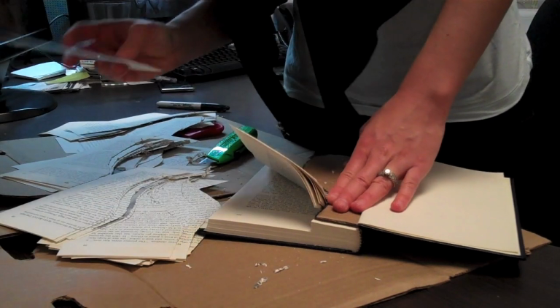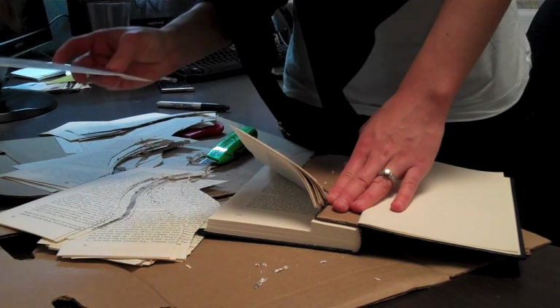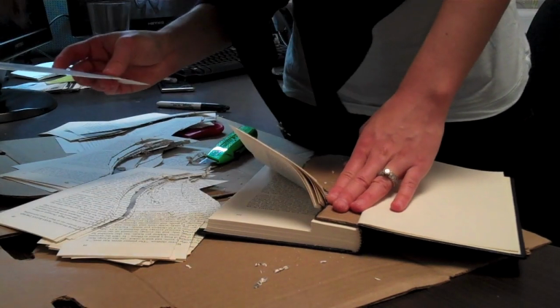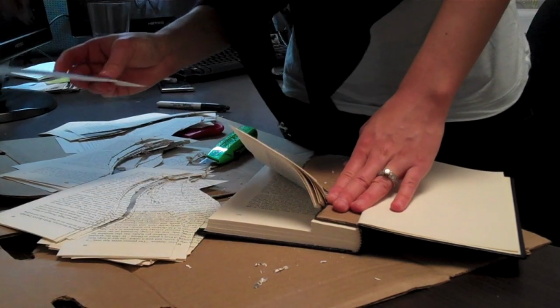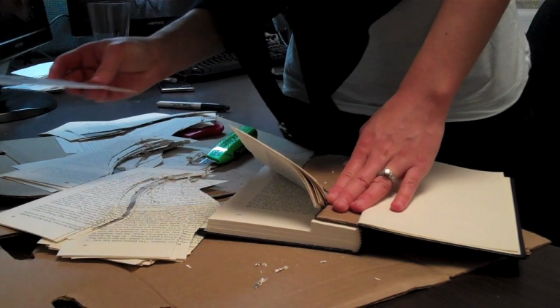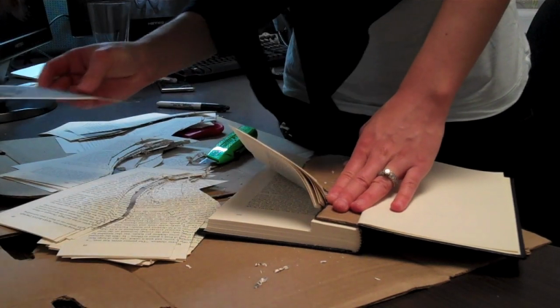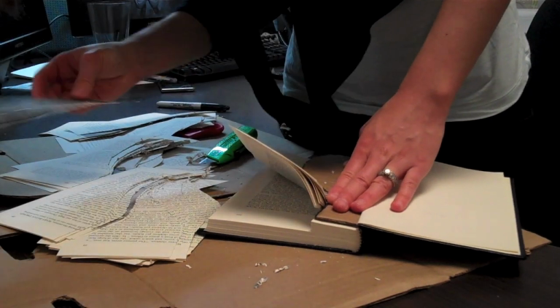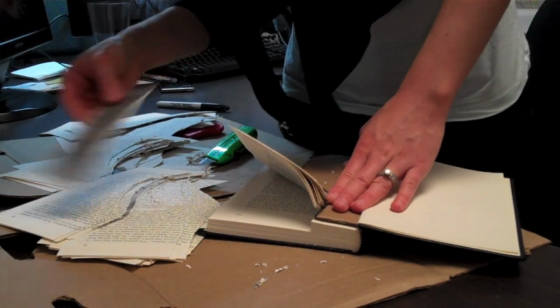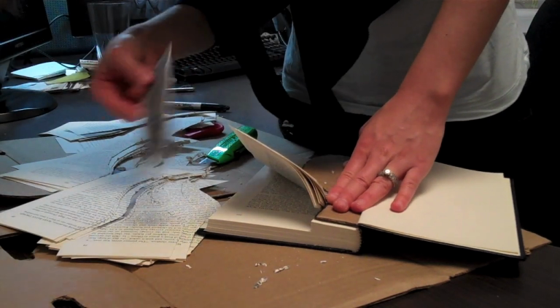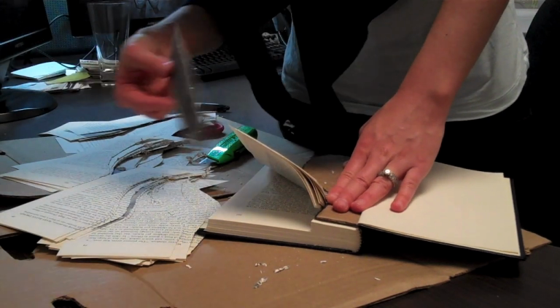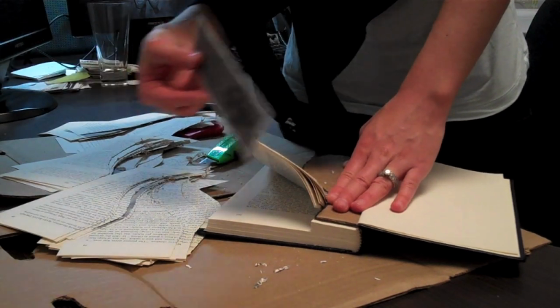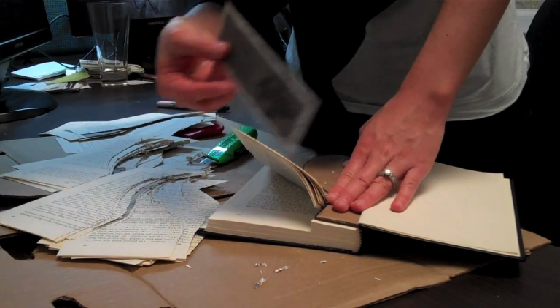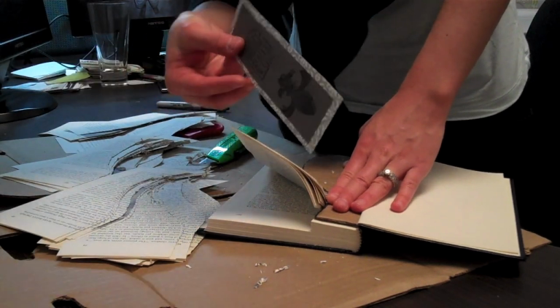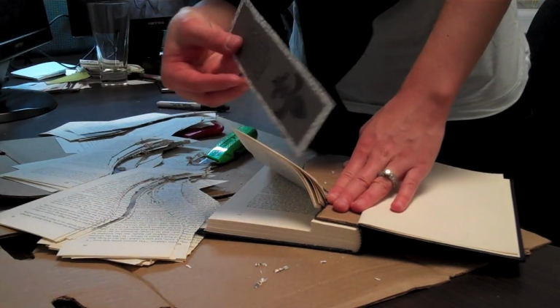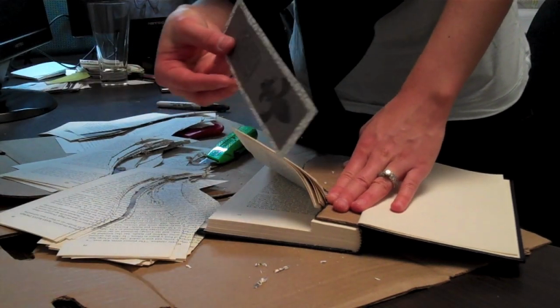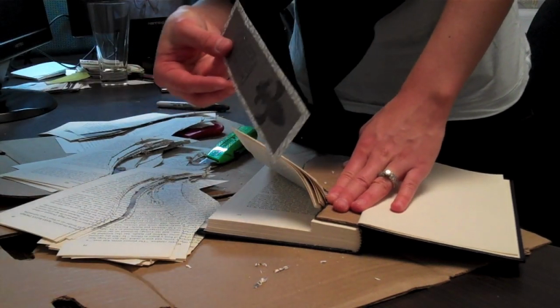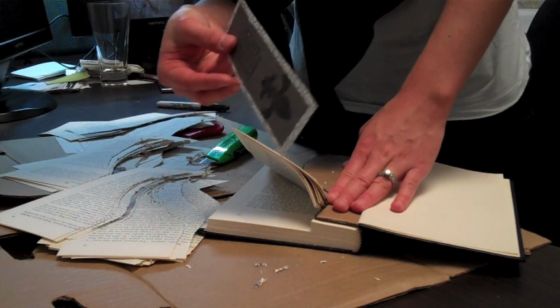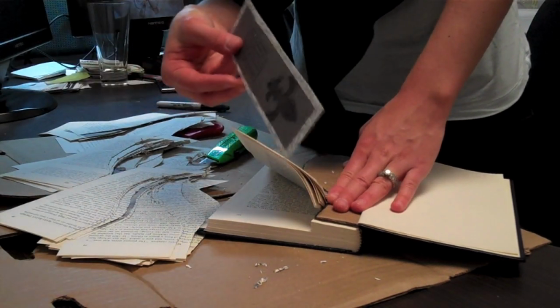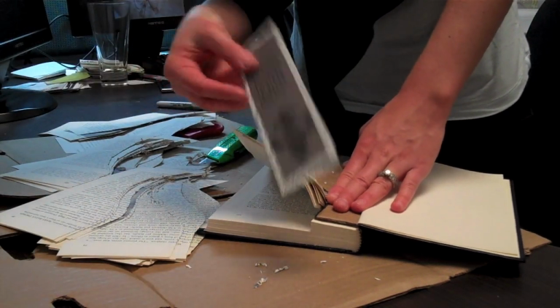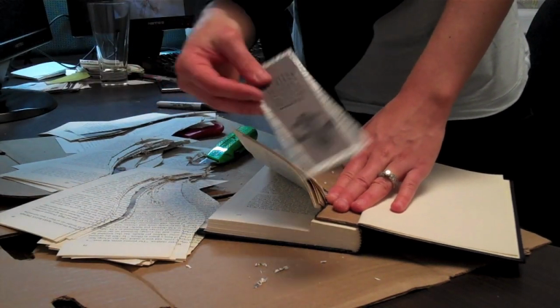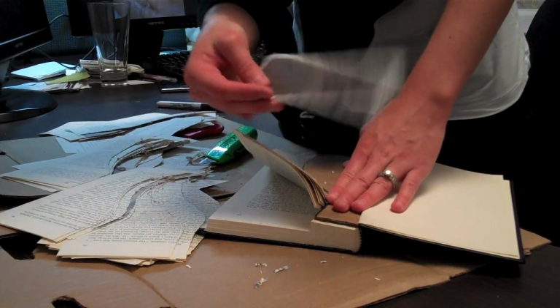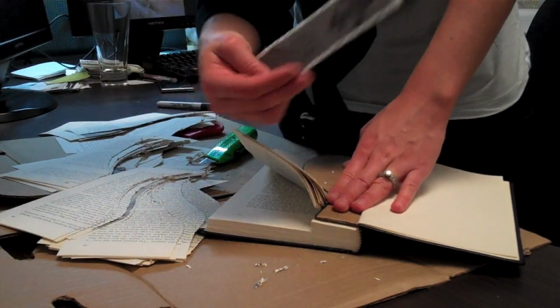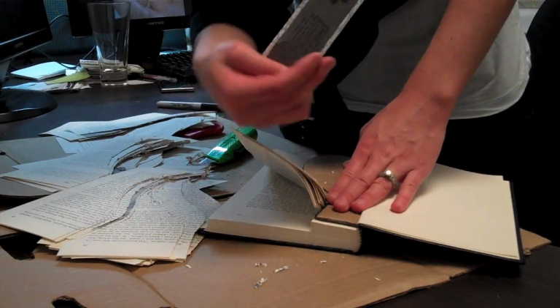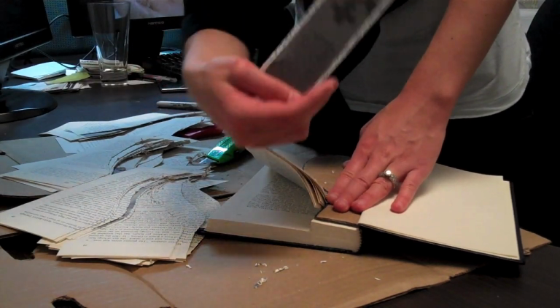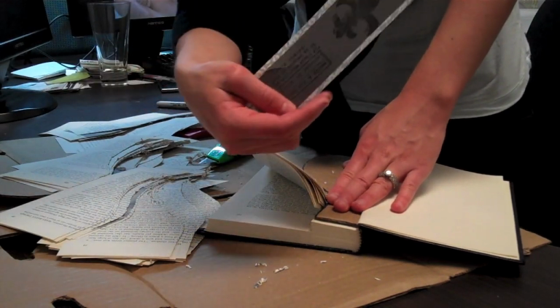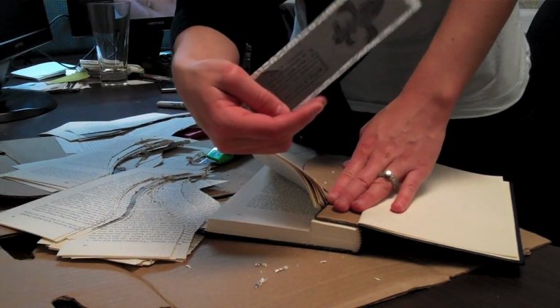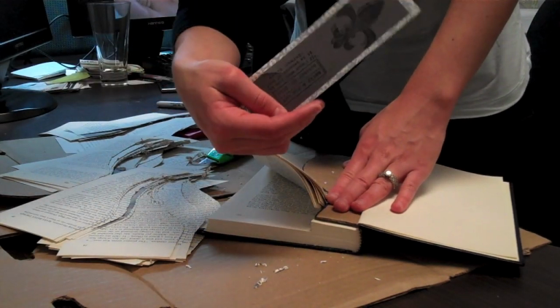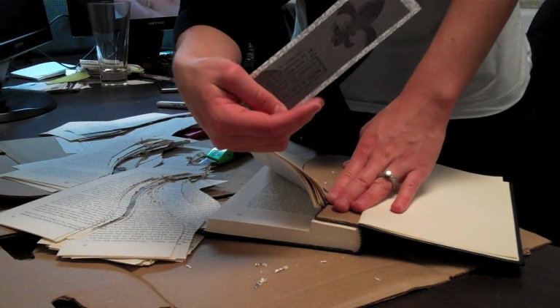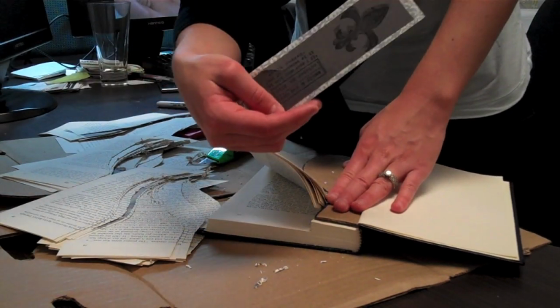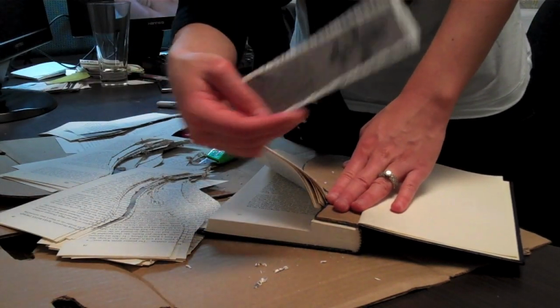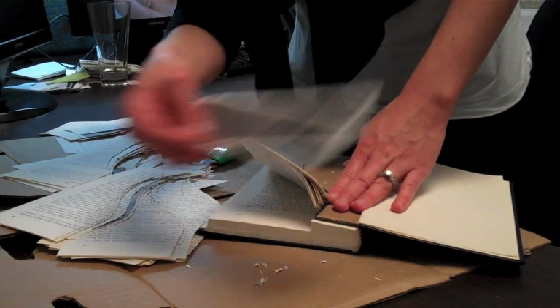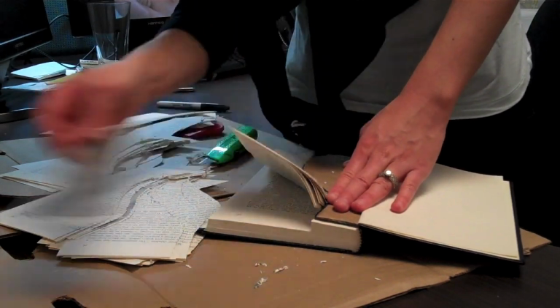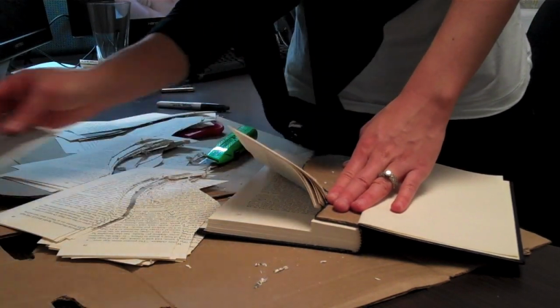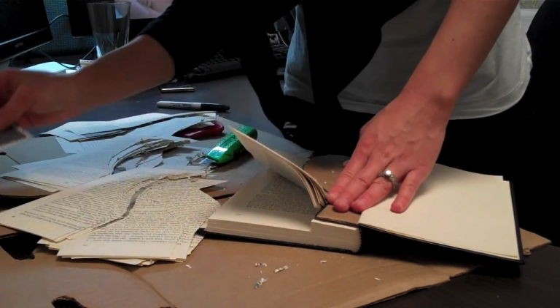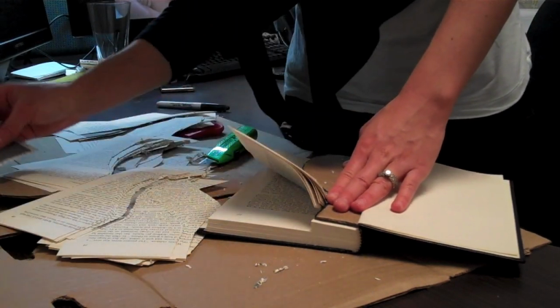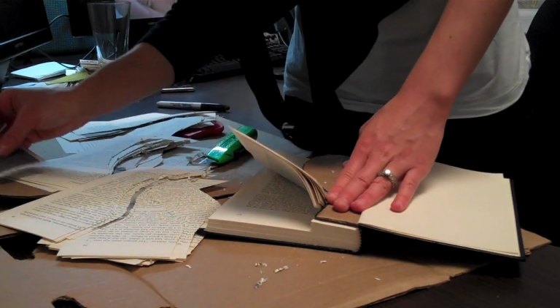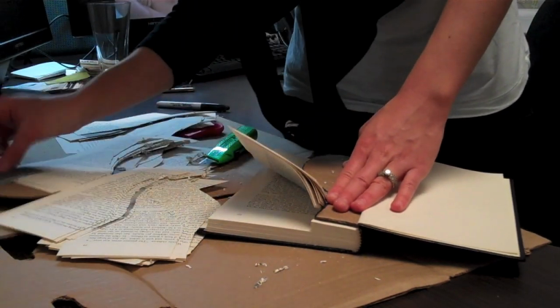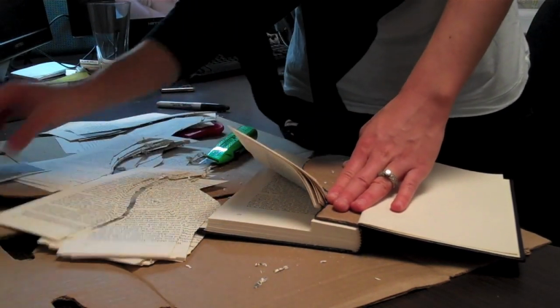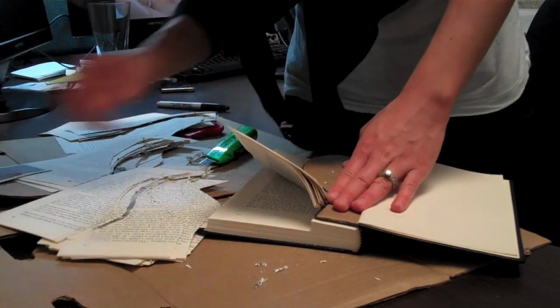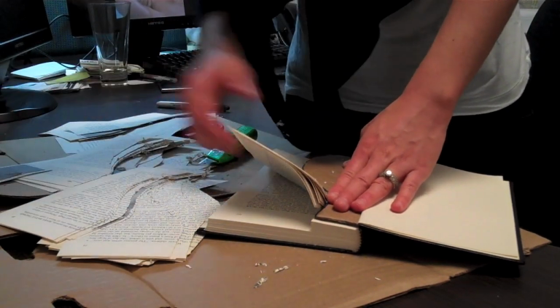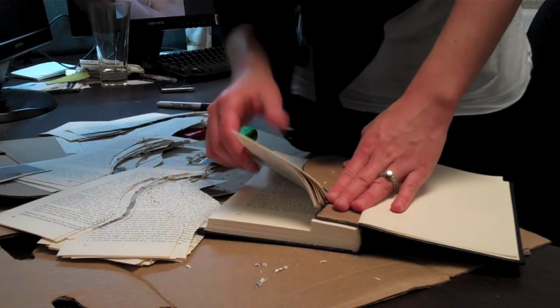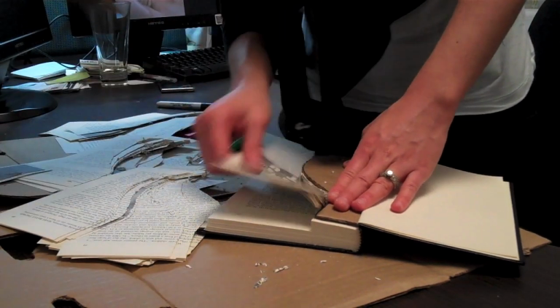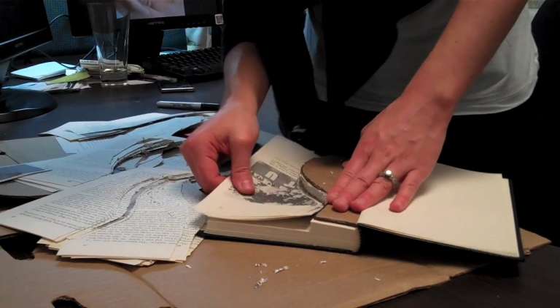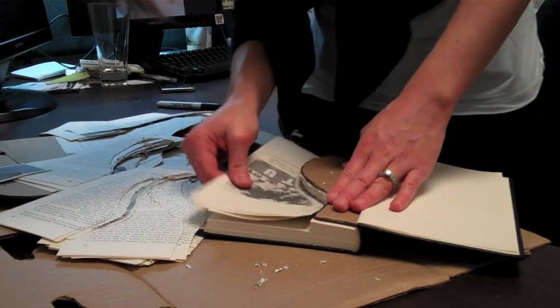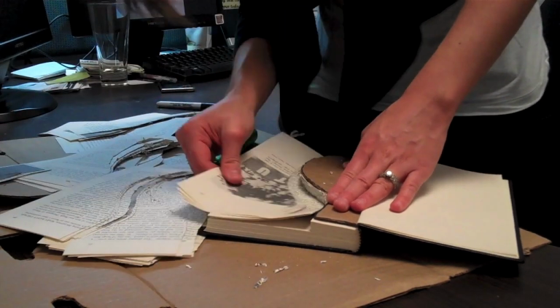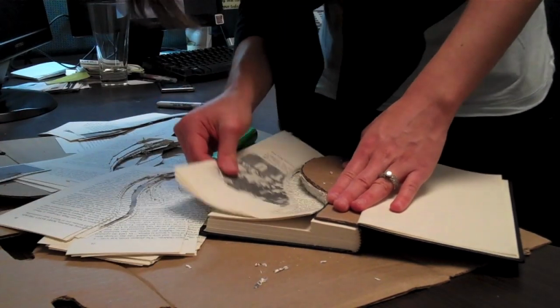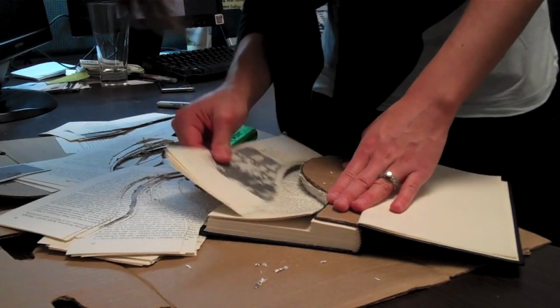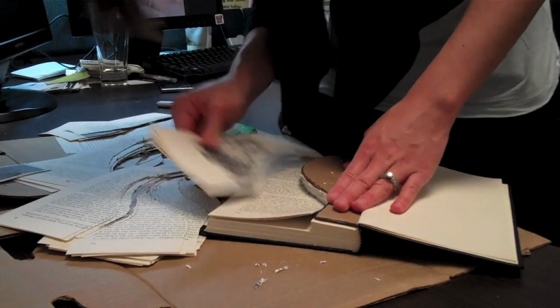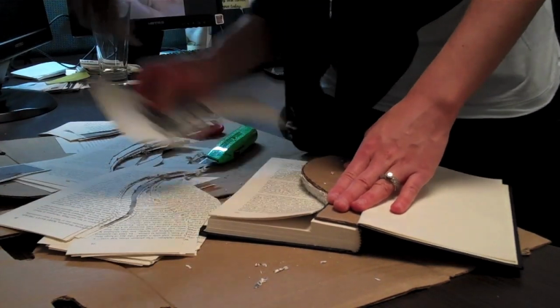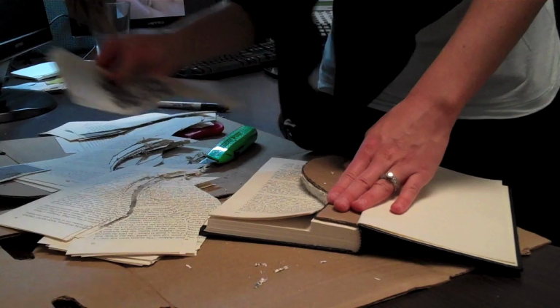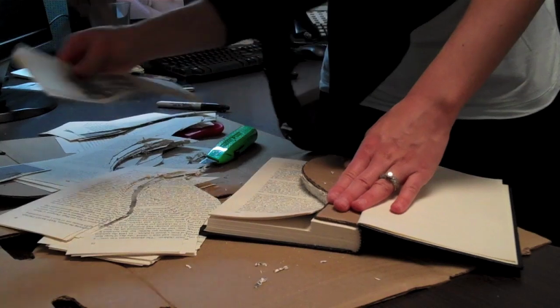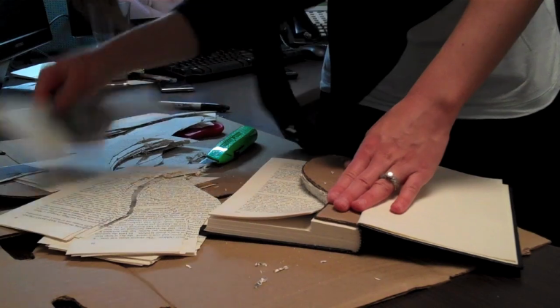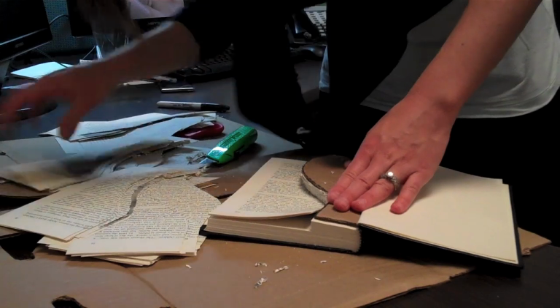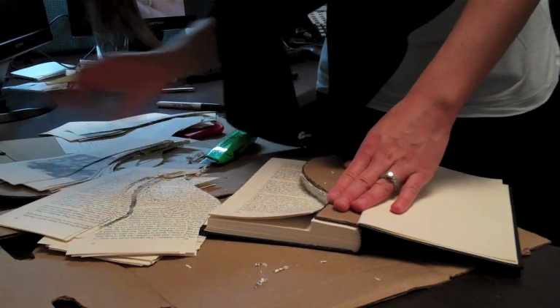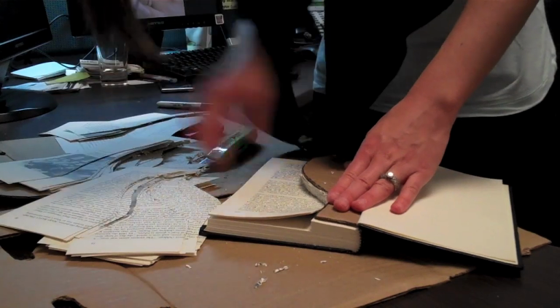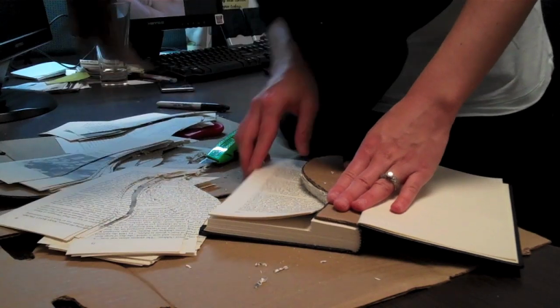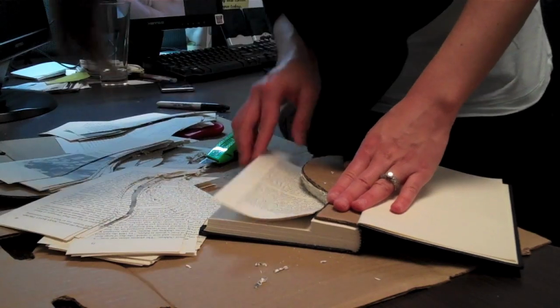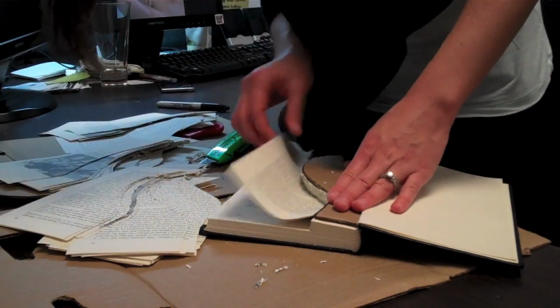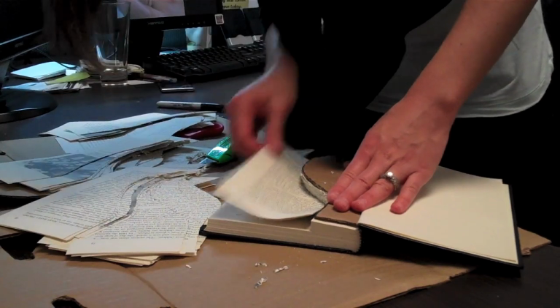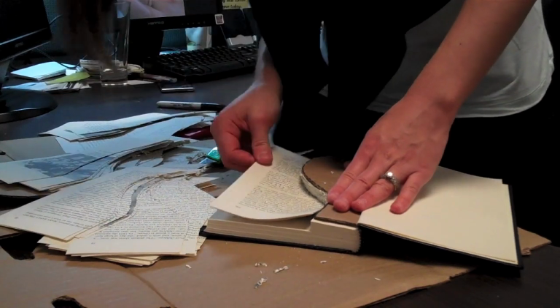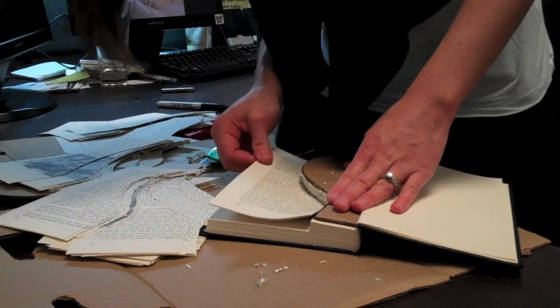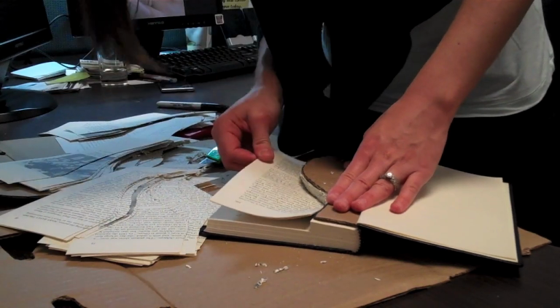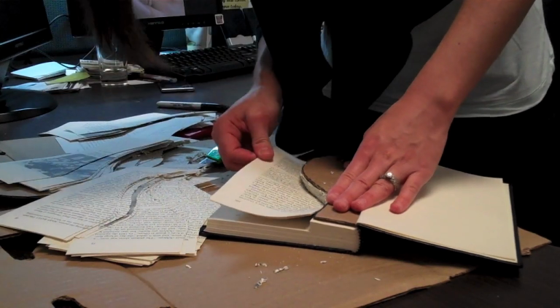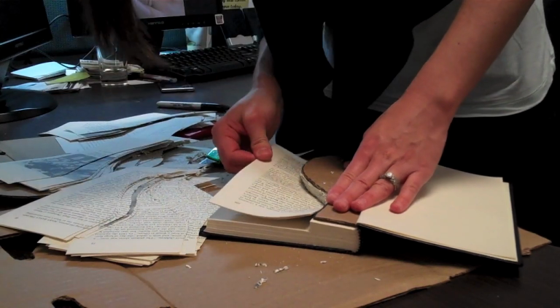Oh, I found a bookmark! Isn't that pretty? I'll keep that for later.